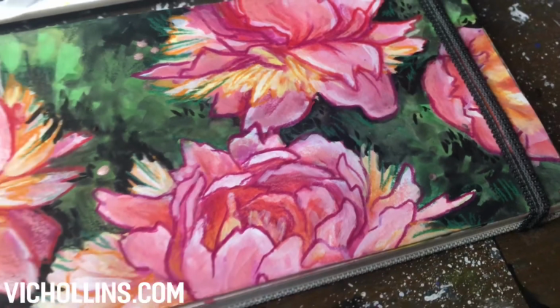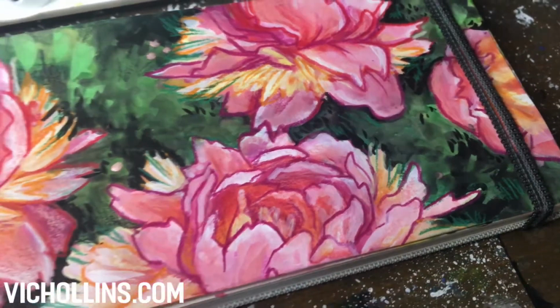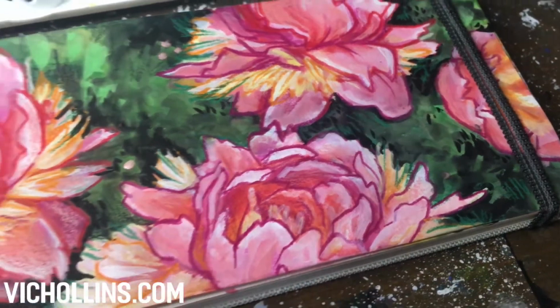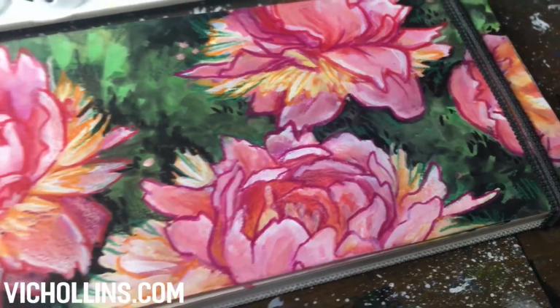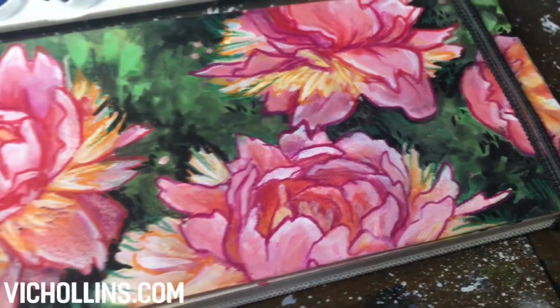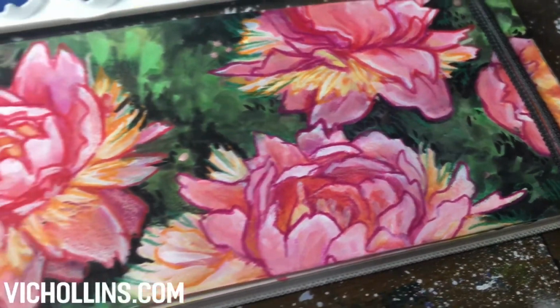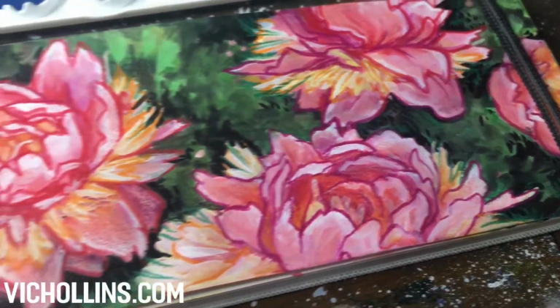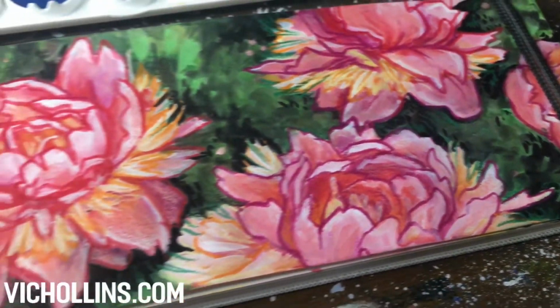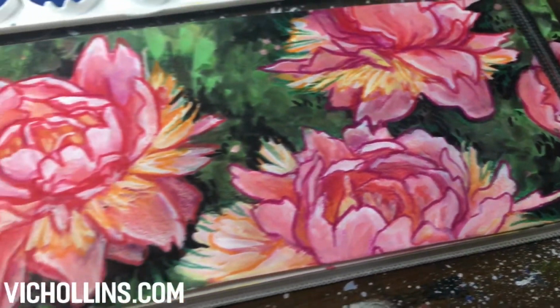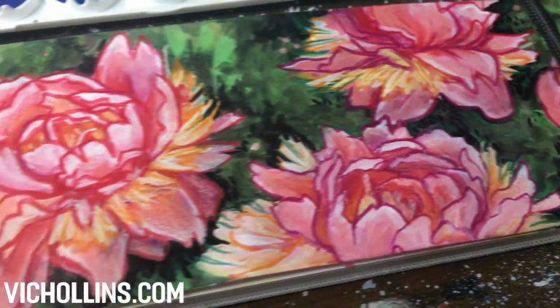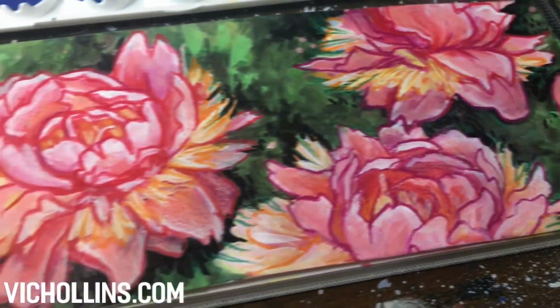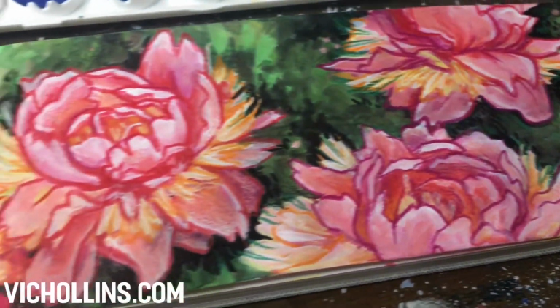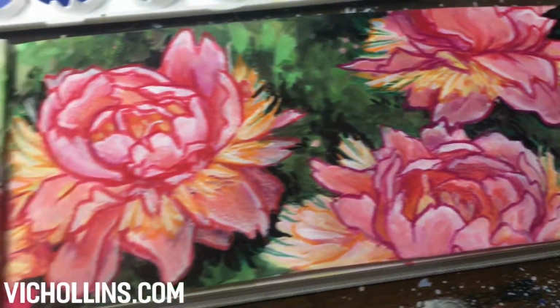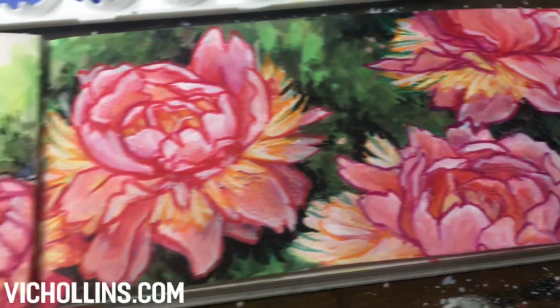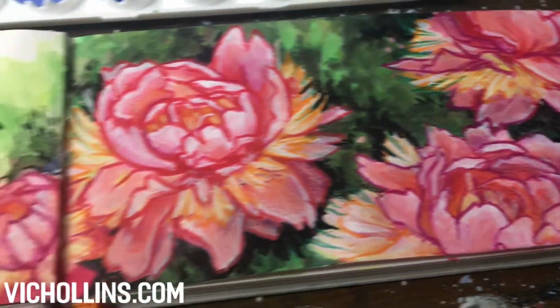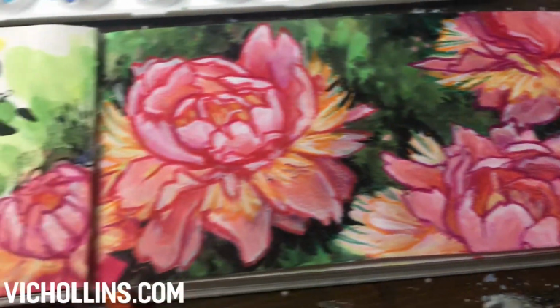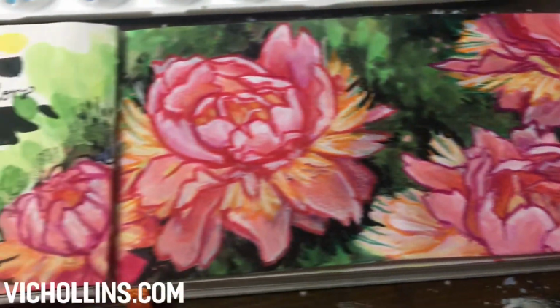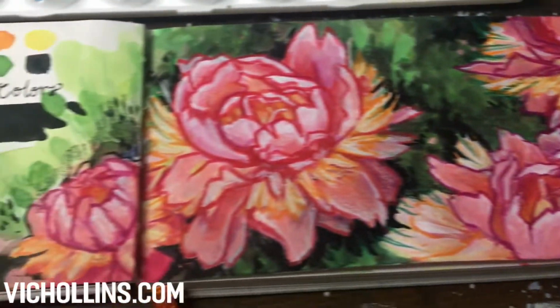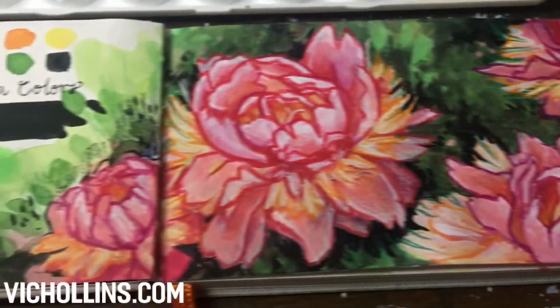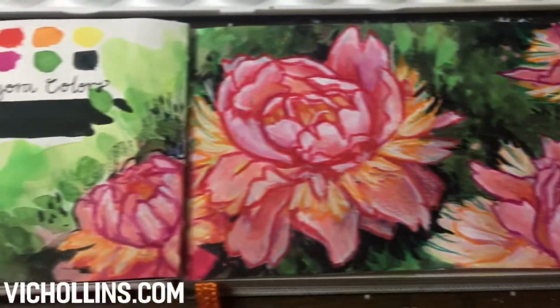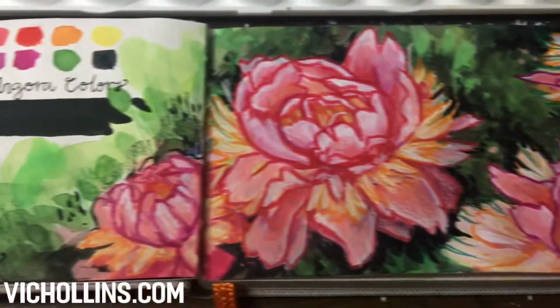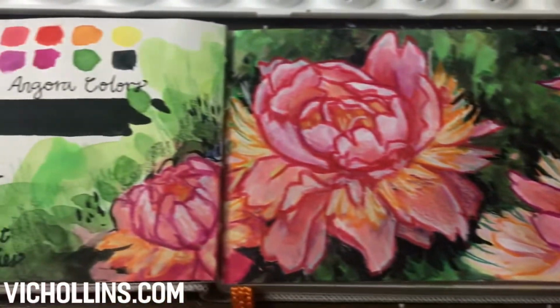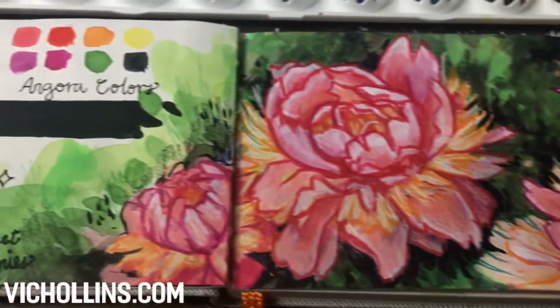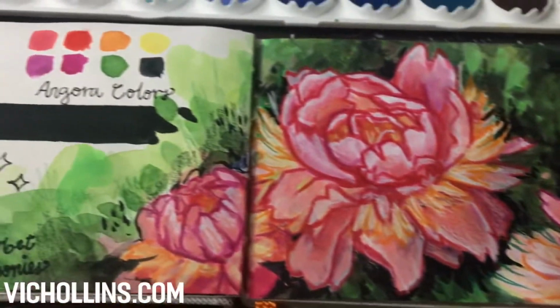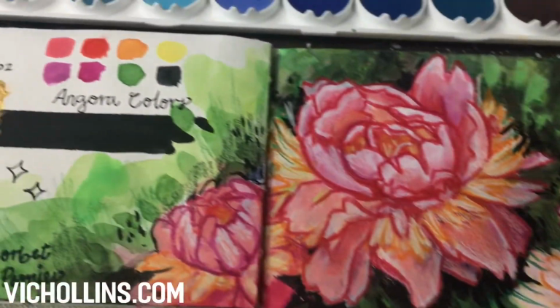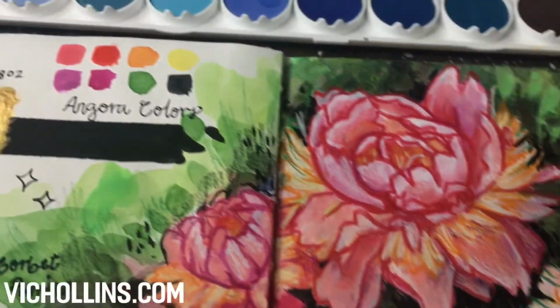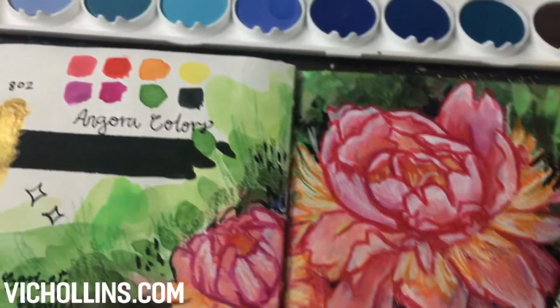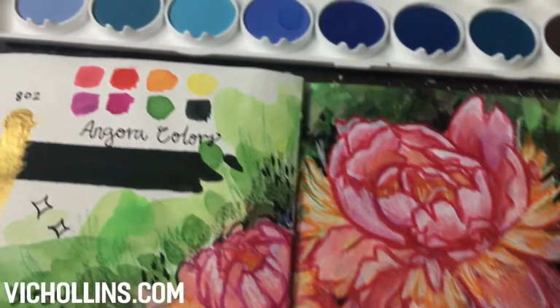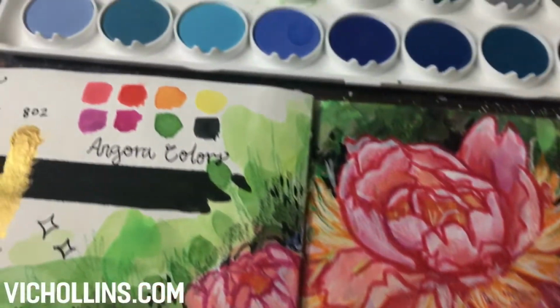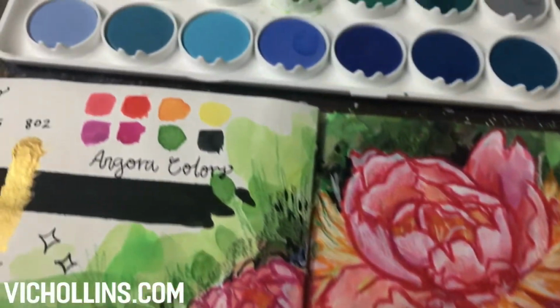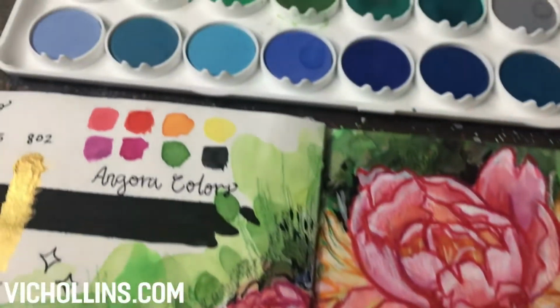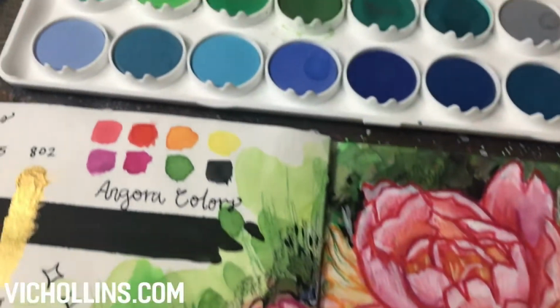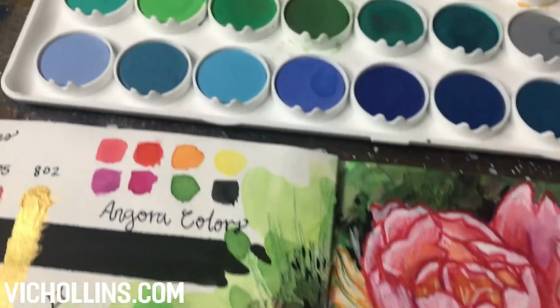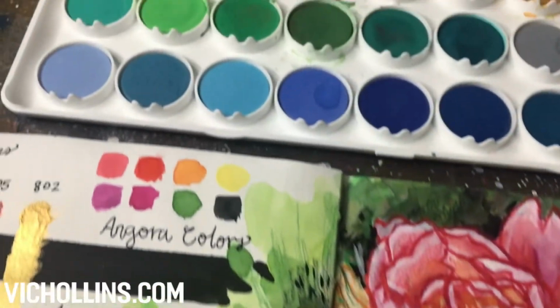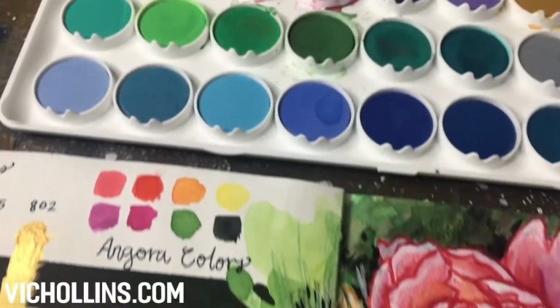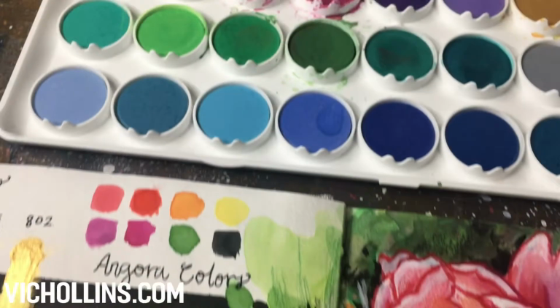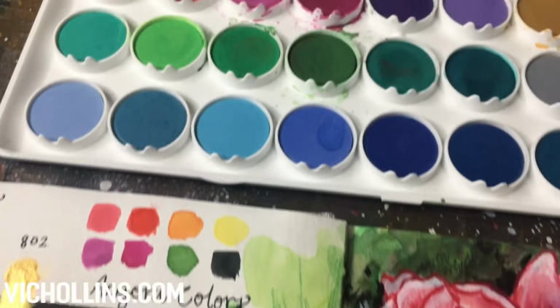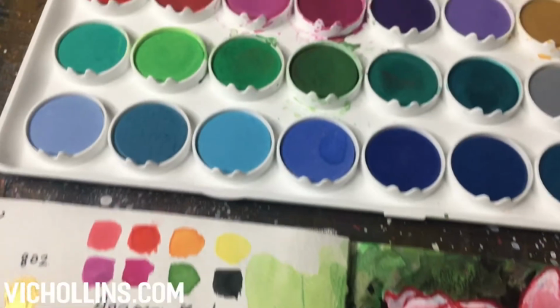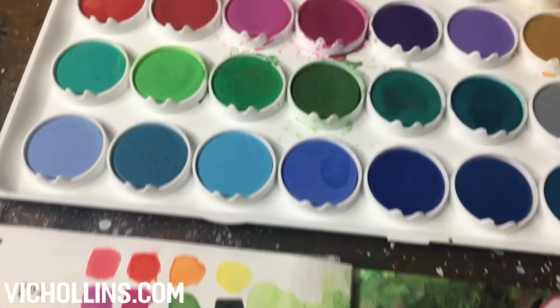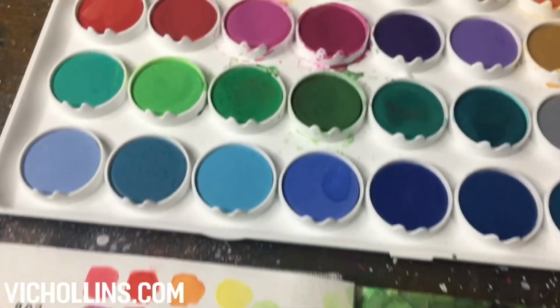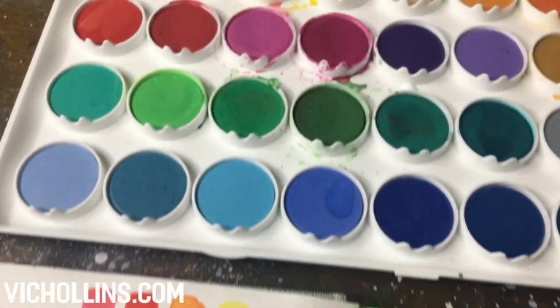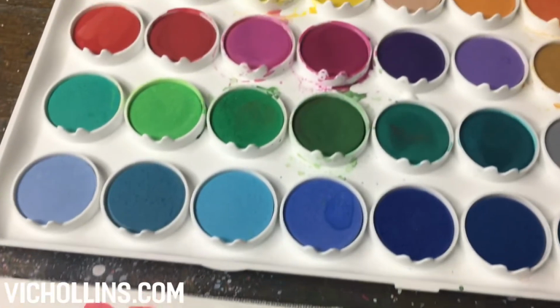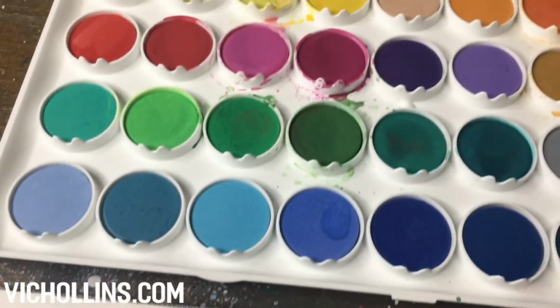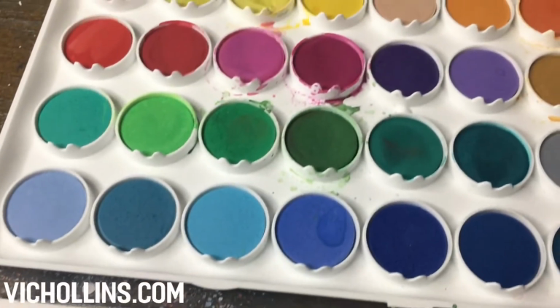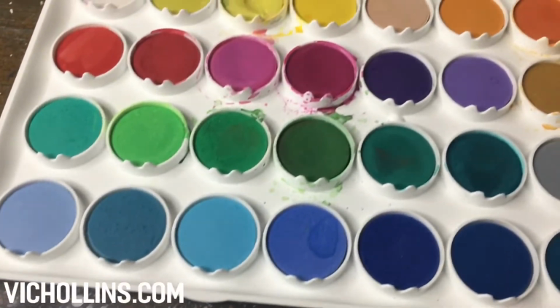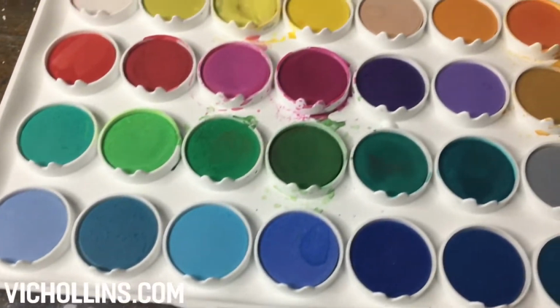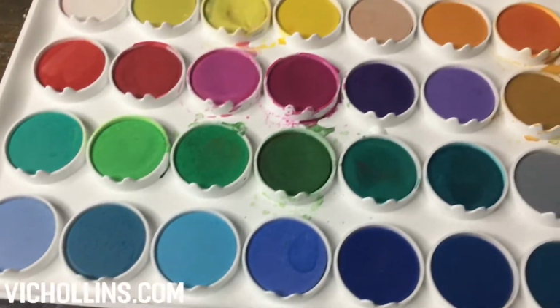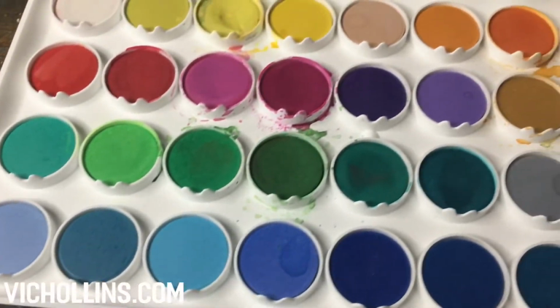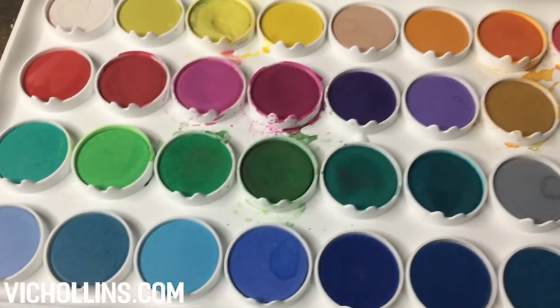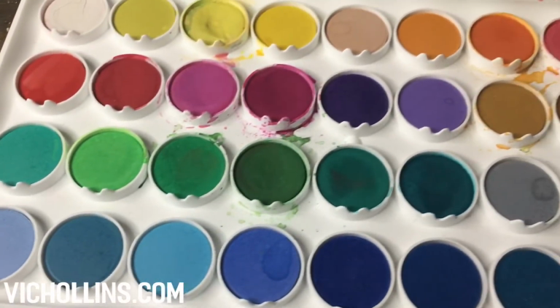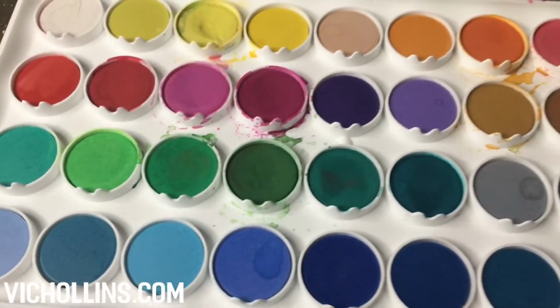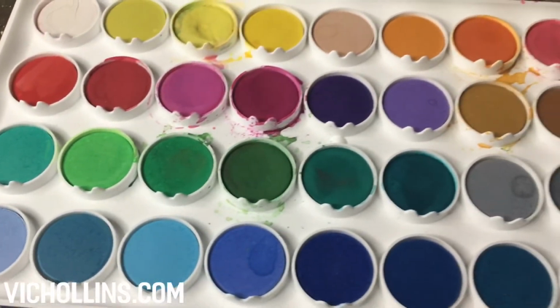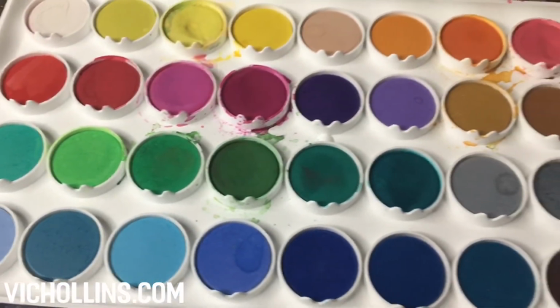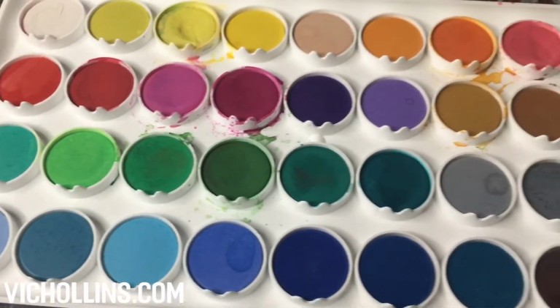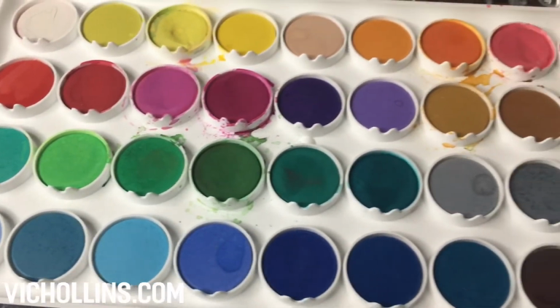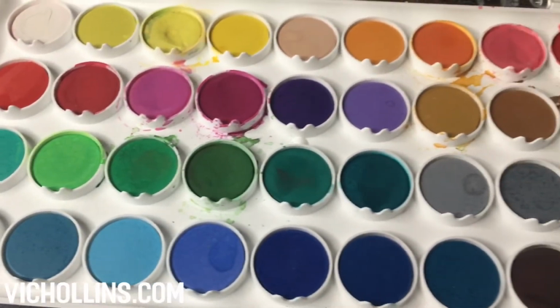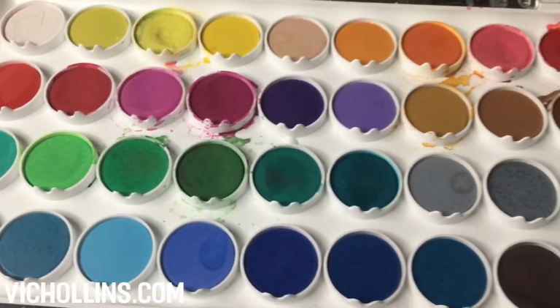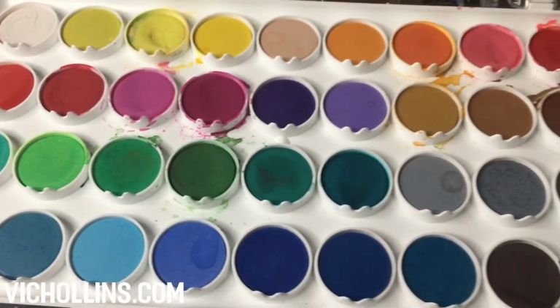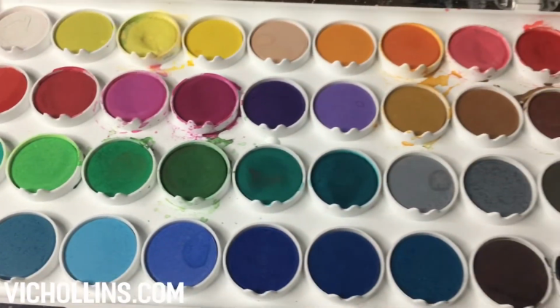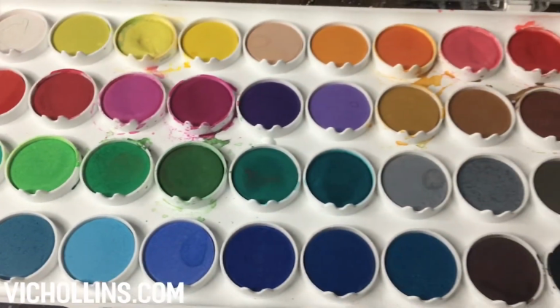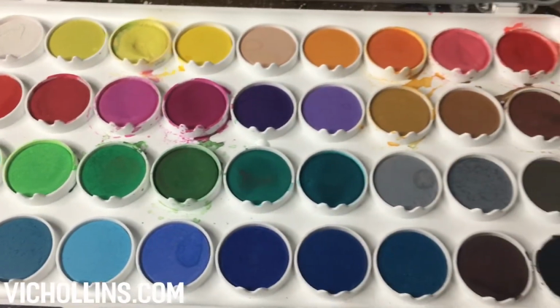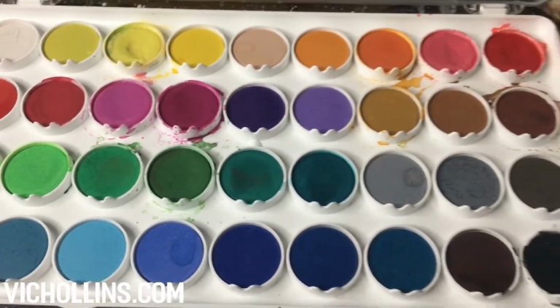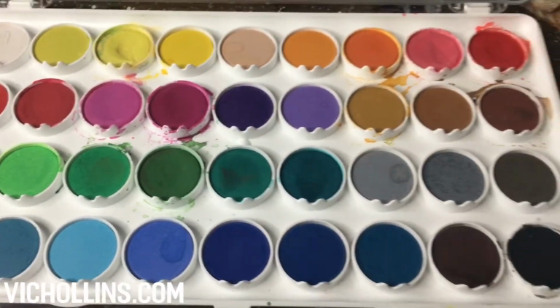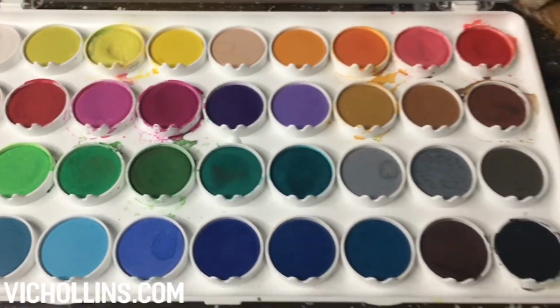Hey guys, welcome back to another video. Today I'm going to be talking about the 36th set of Angora opaque watercolor paints.